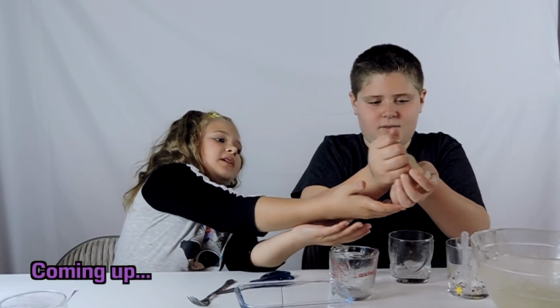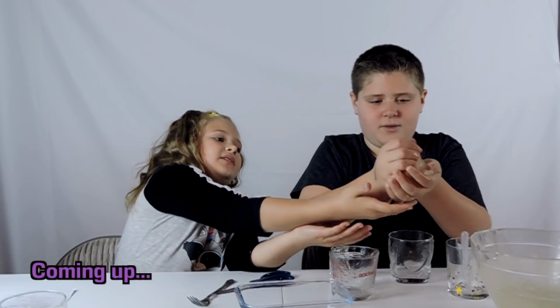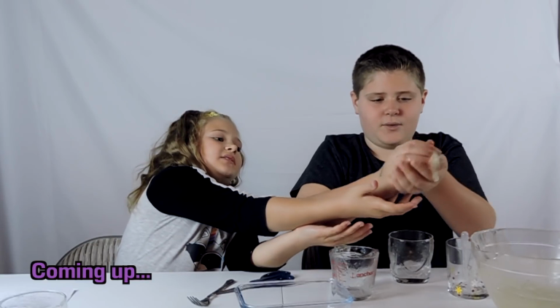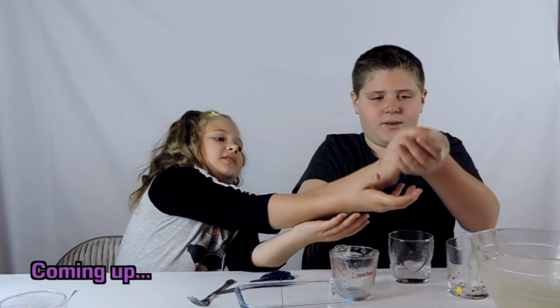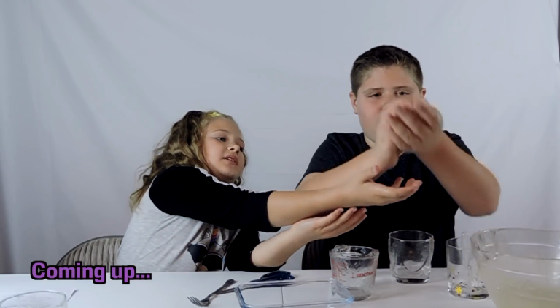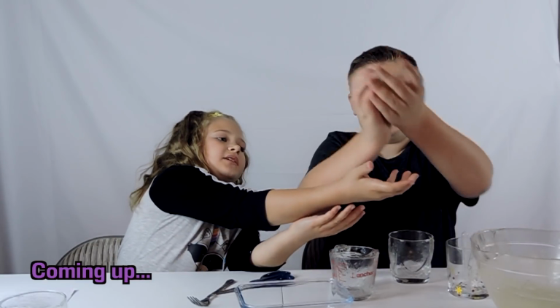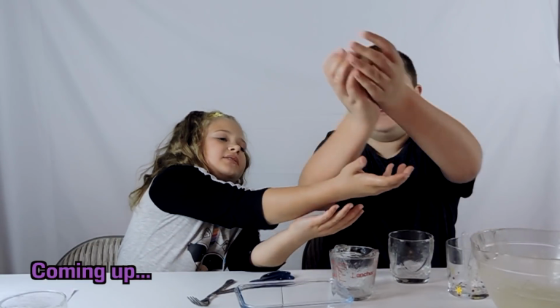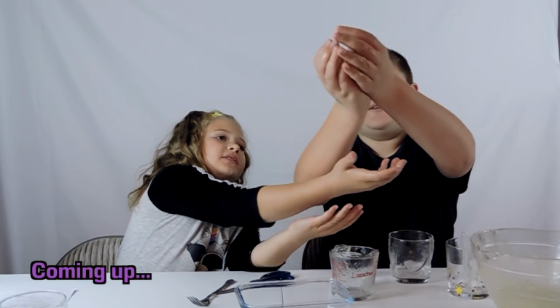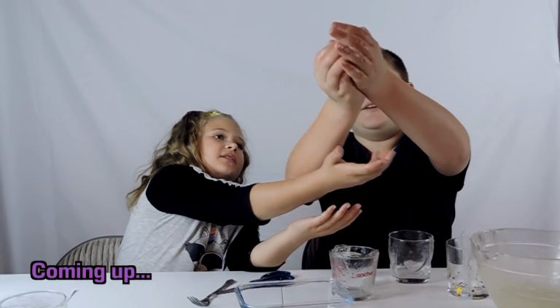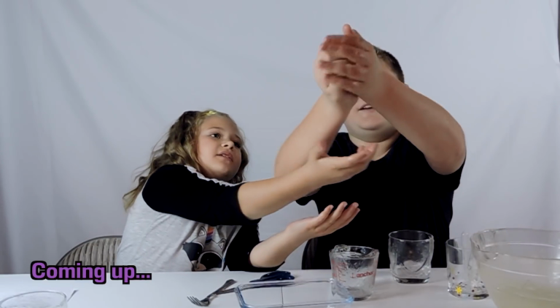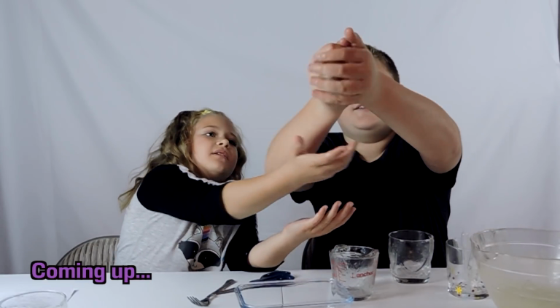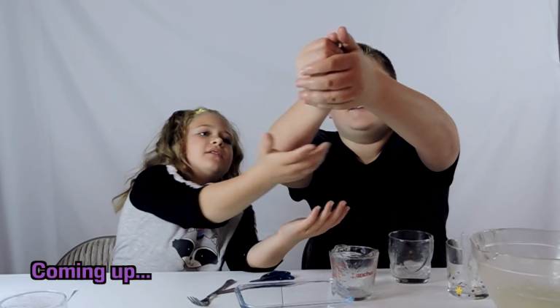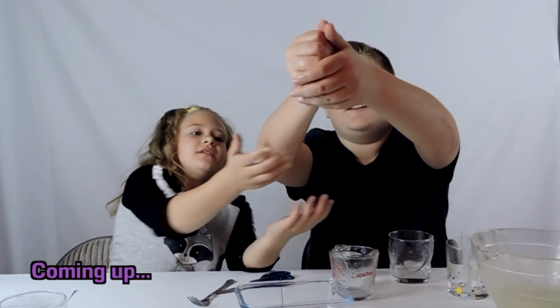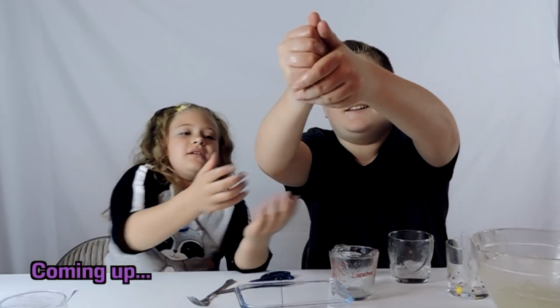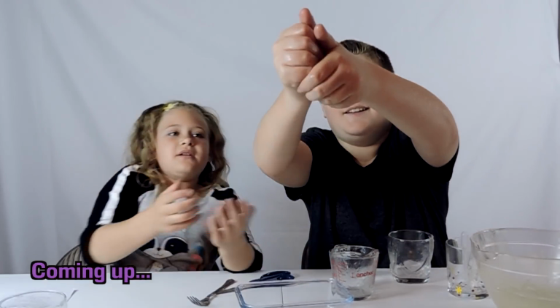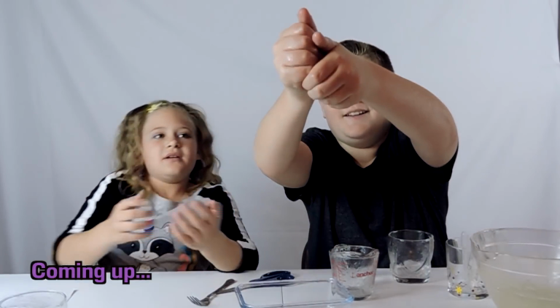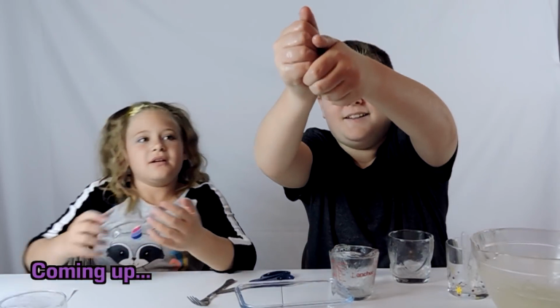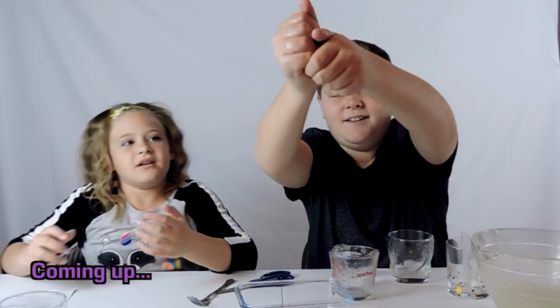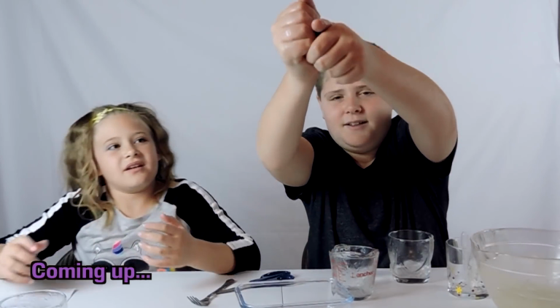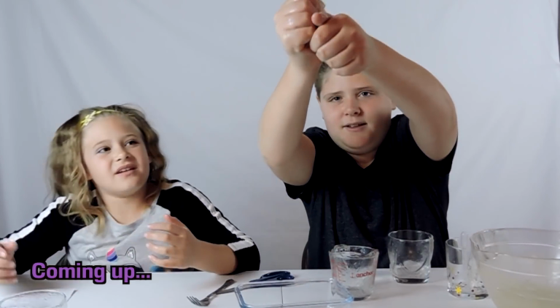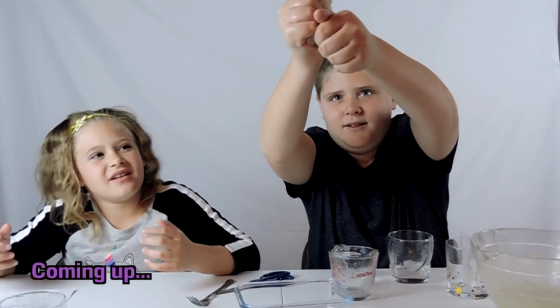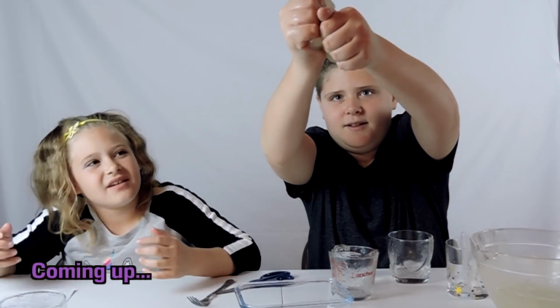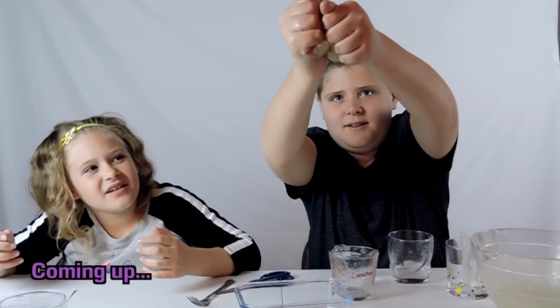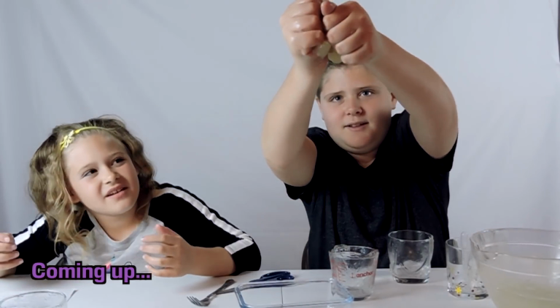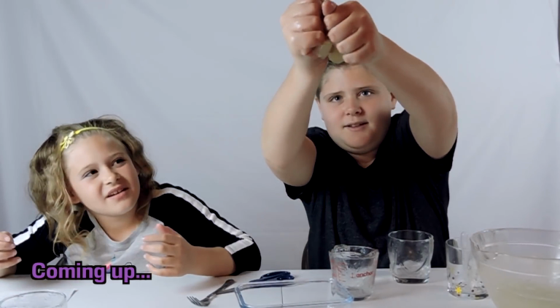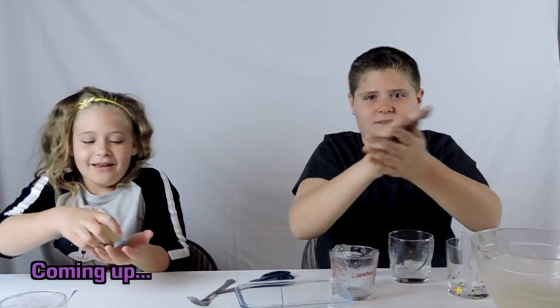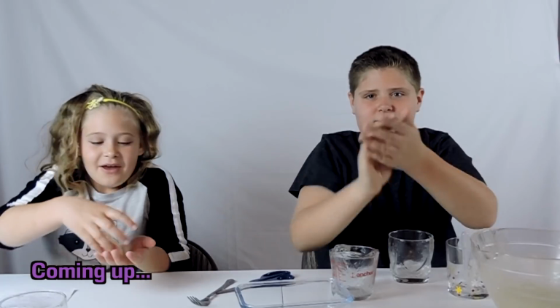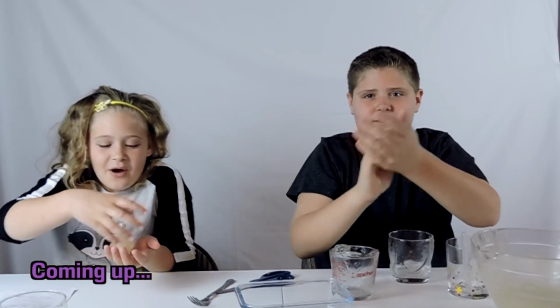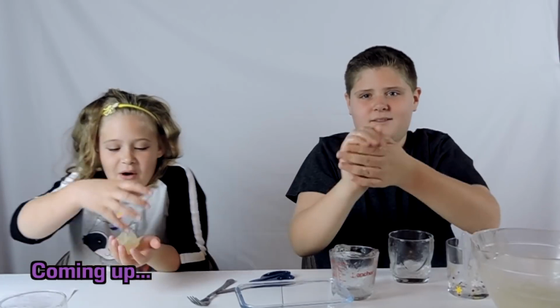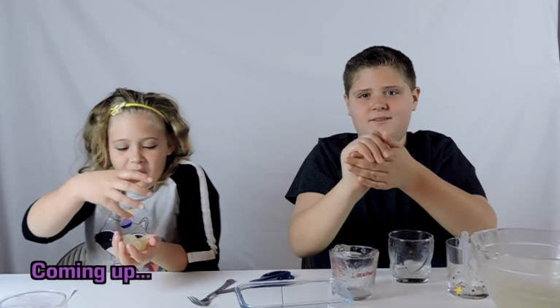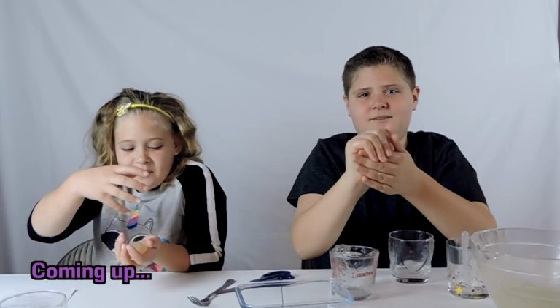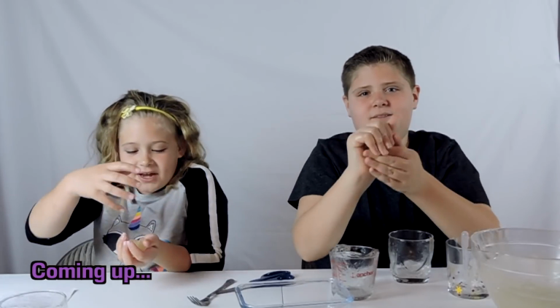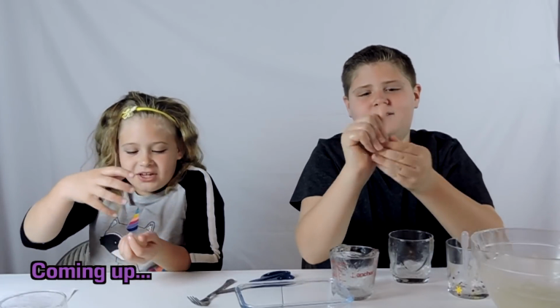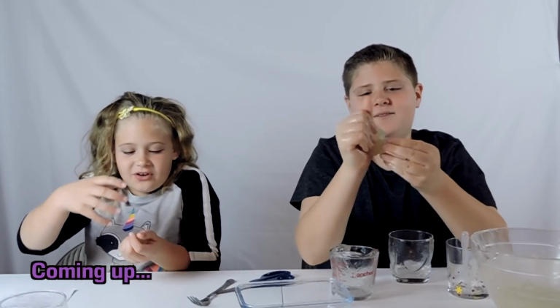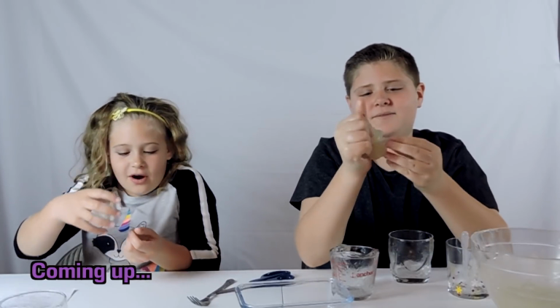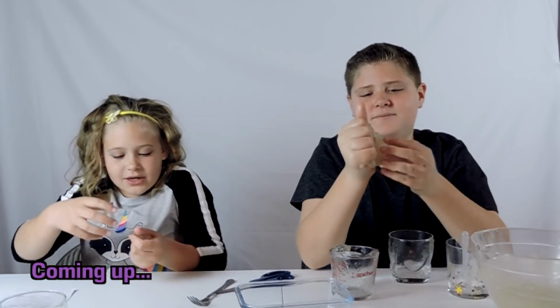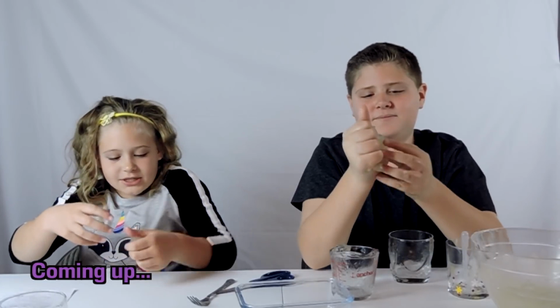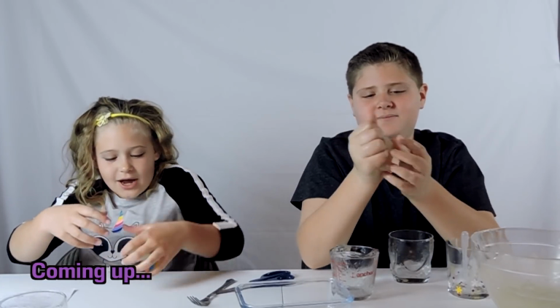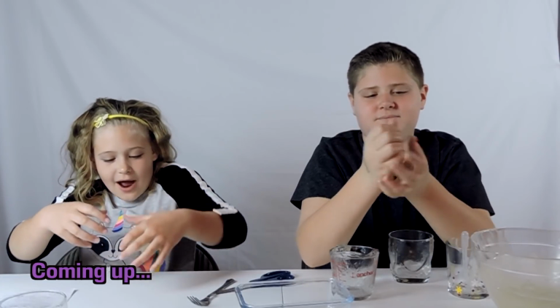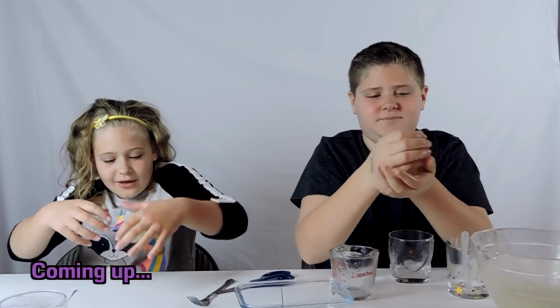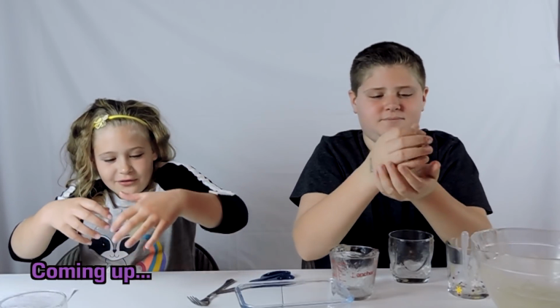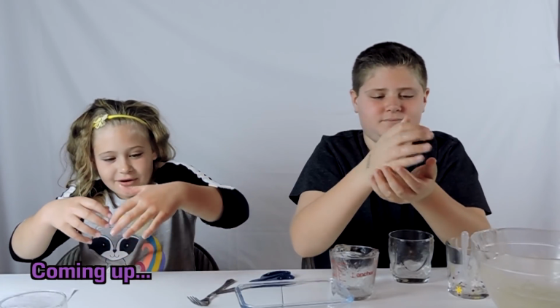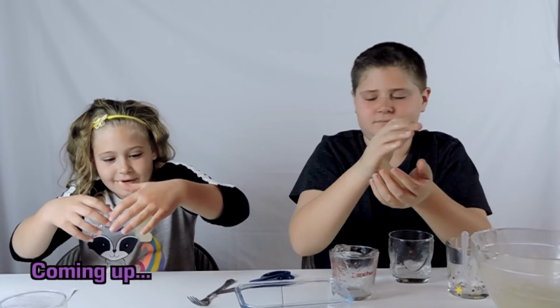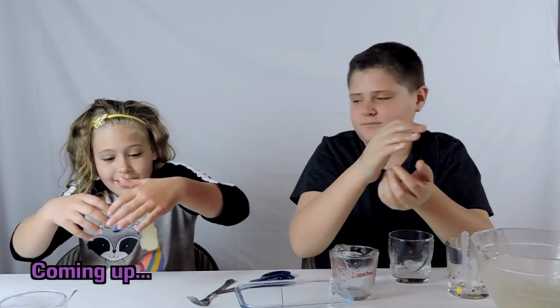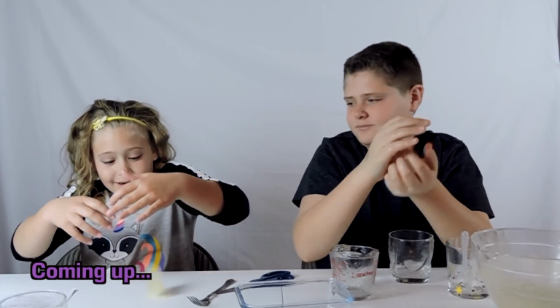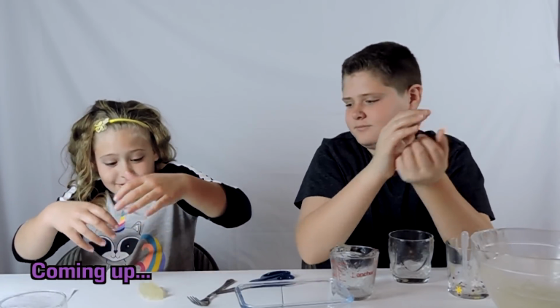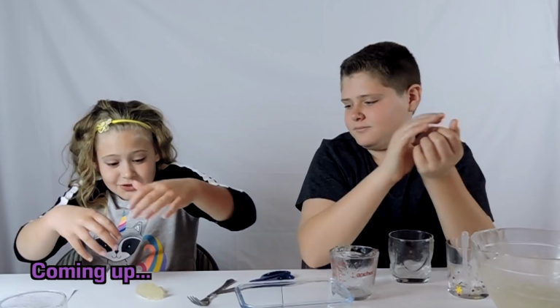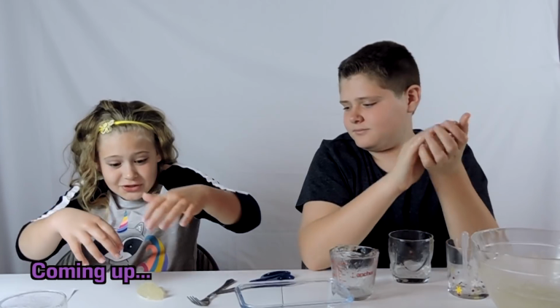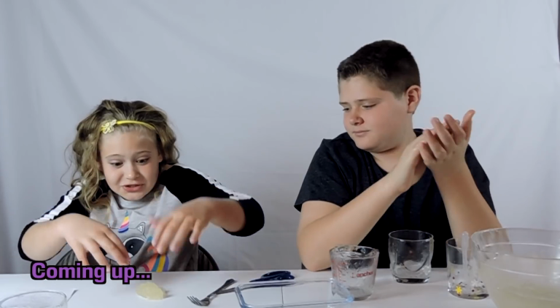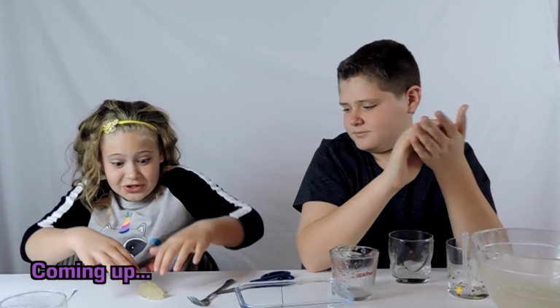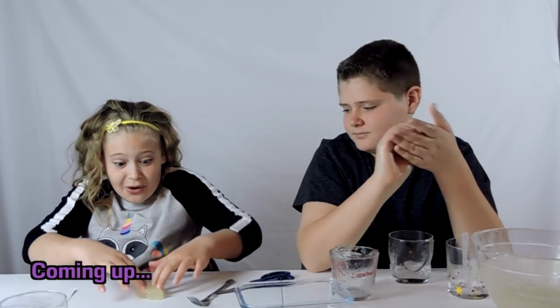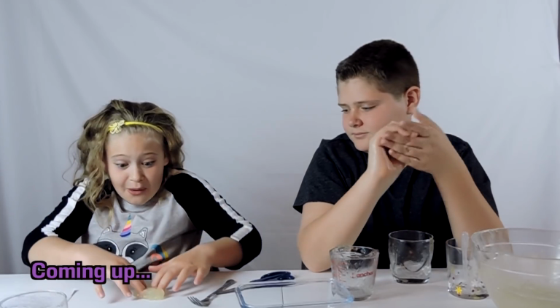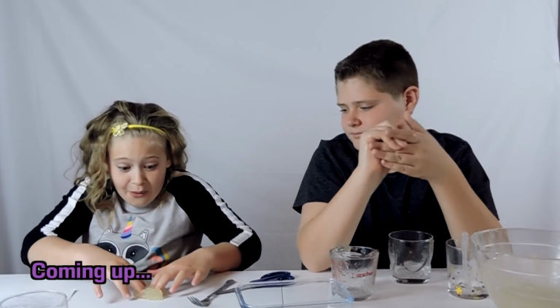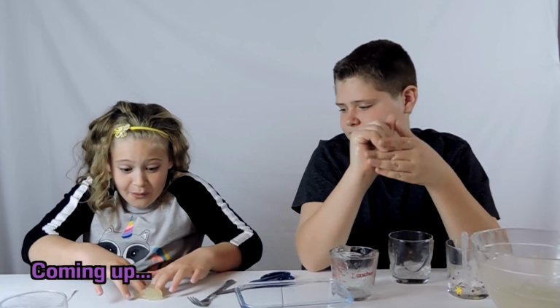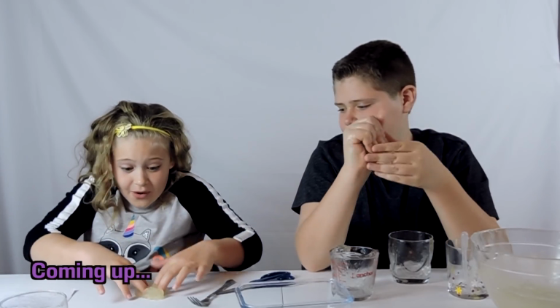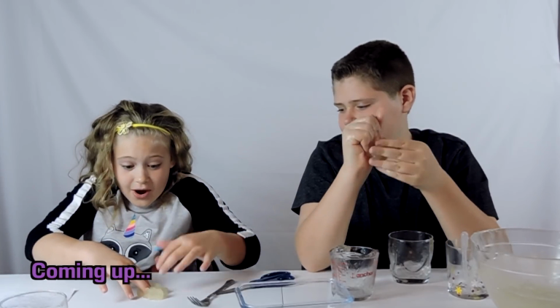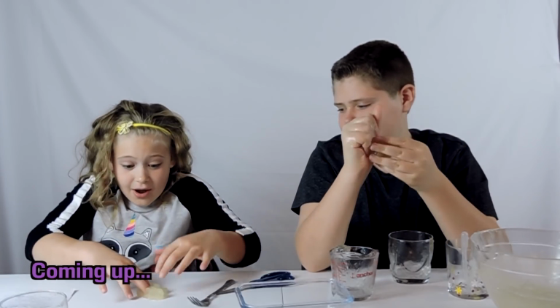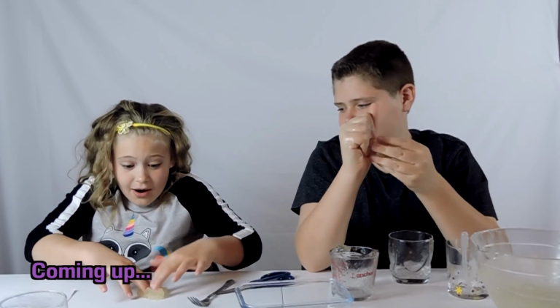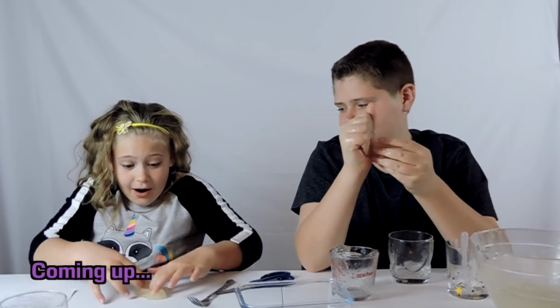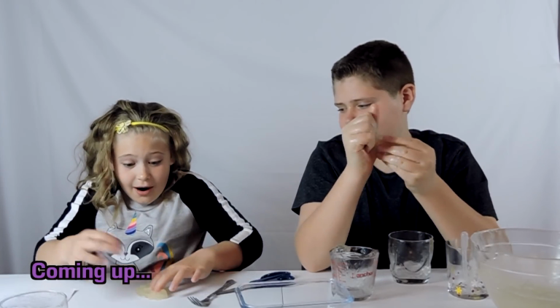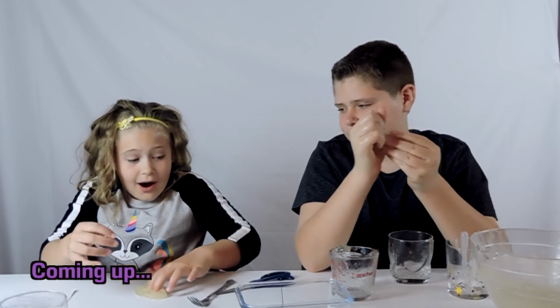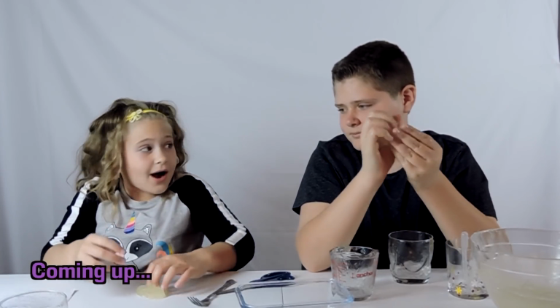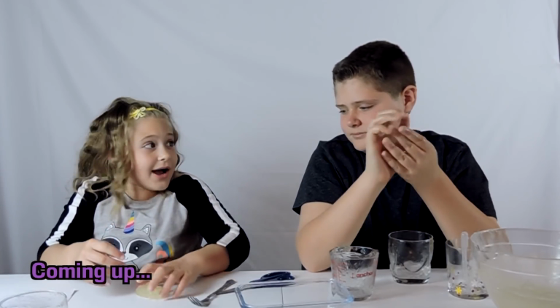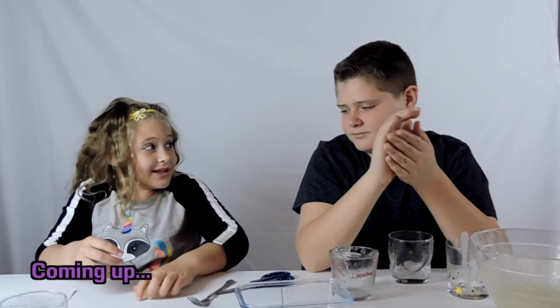Wait, wait, wait. Oh my gosh, Kyler, your hands are so hot!